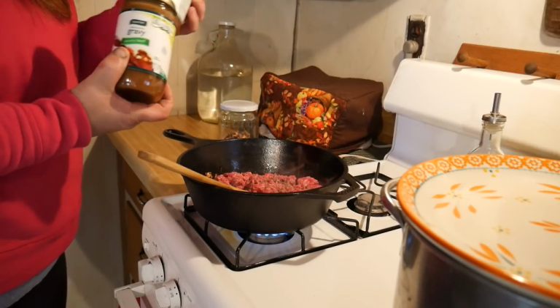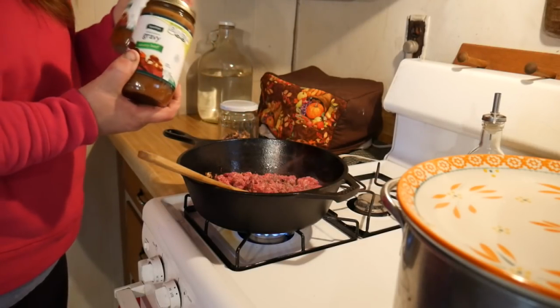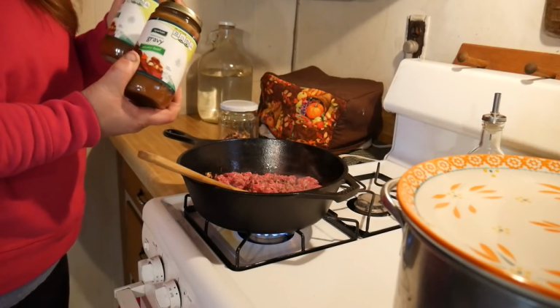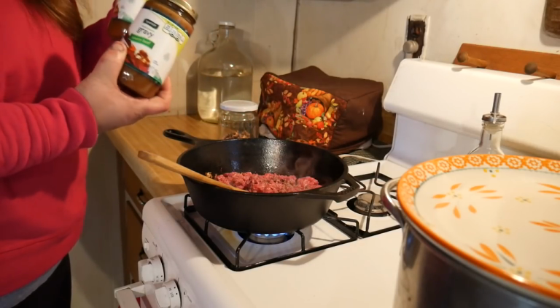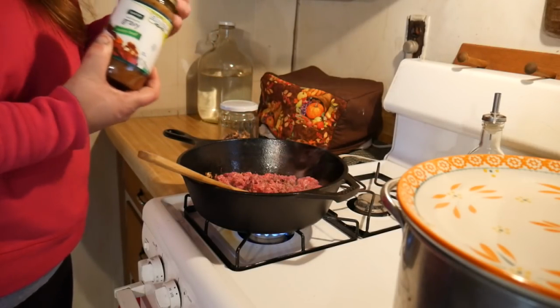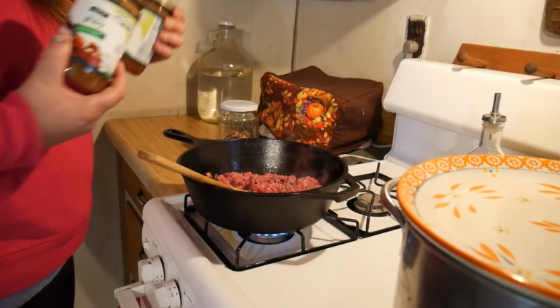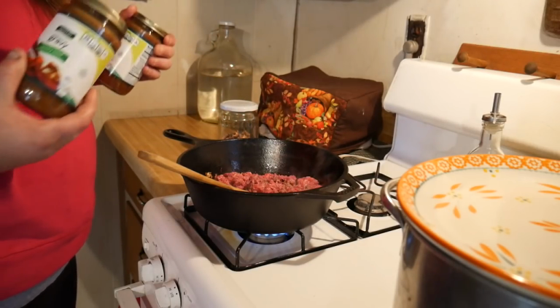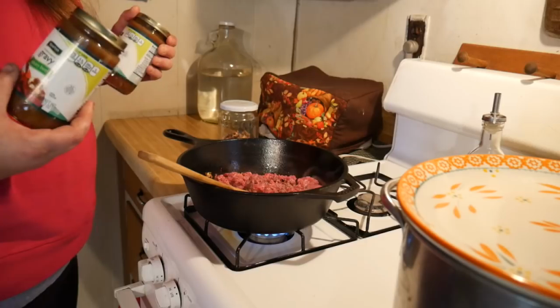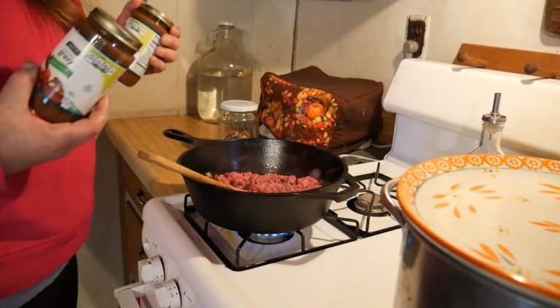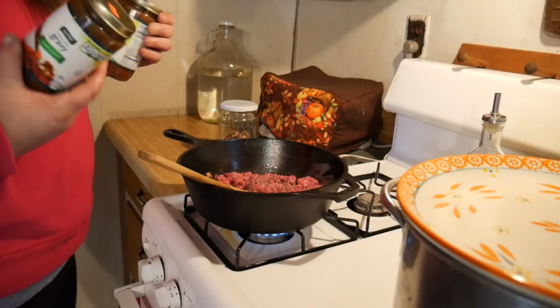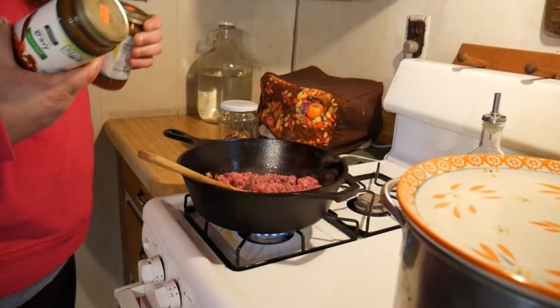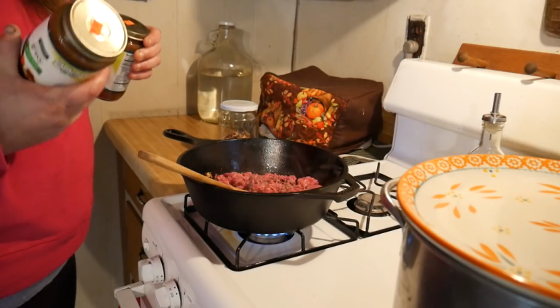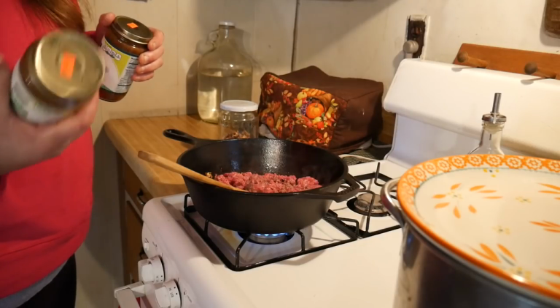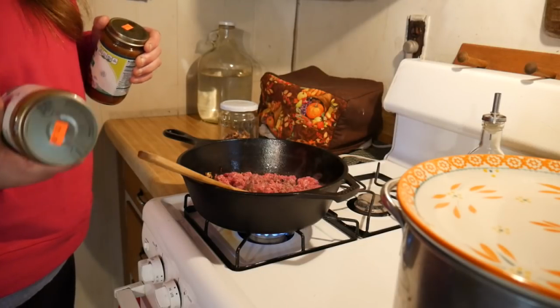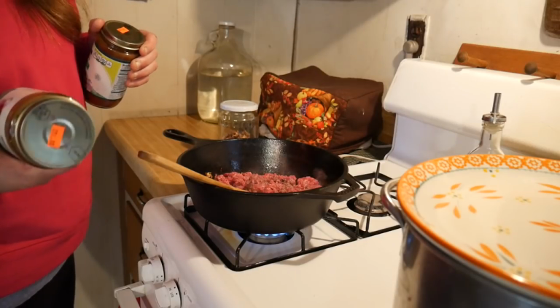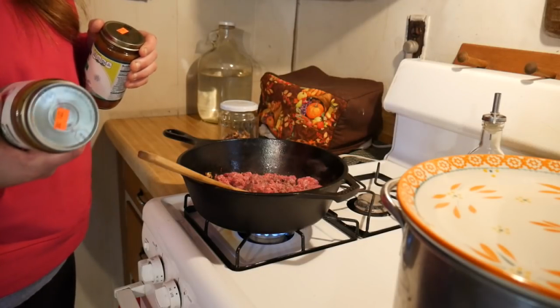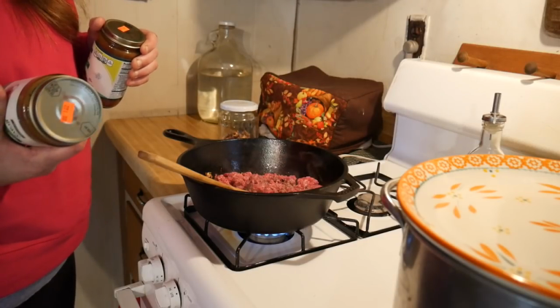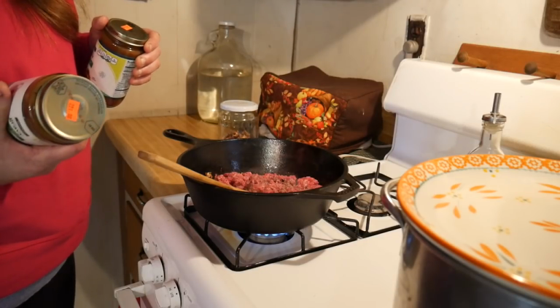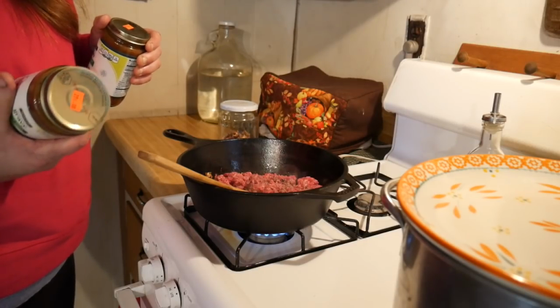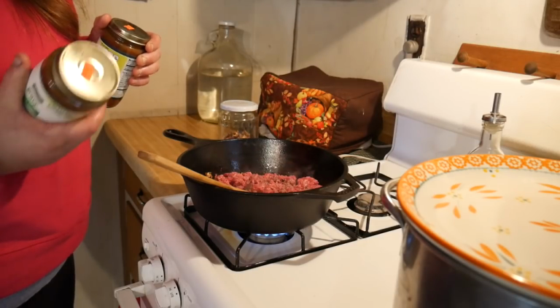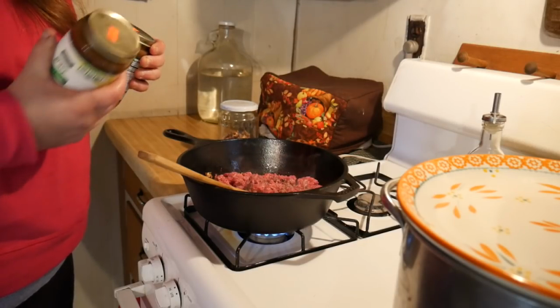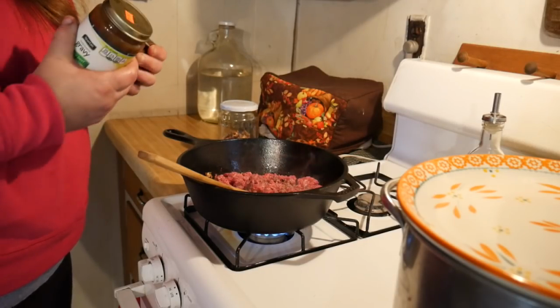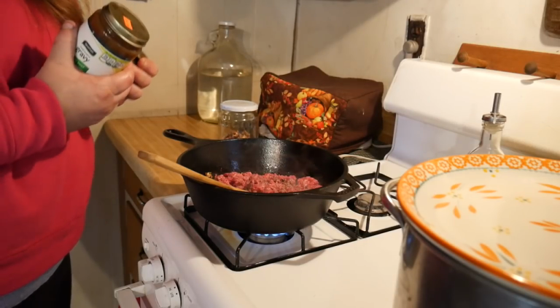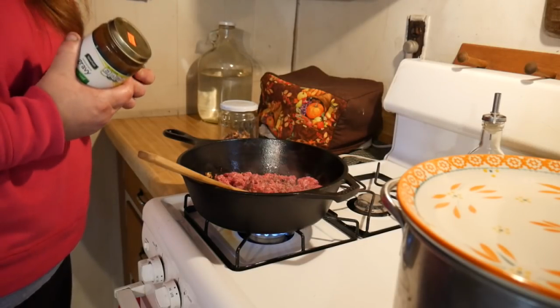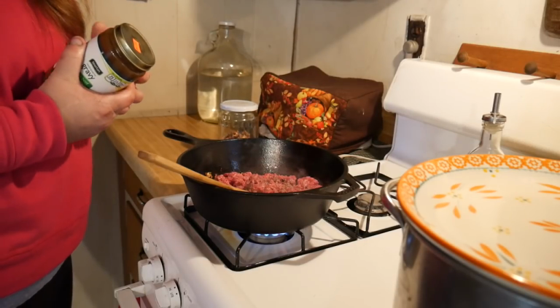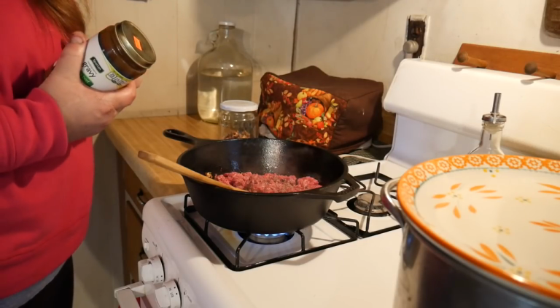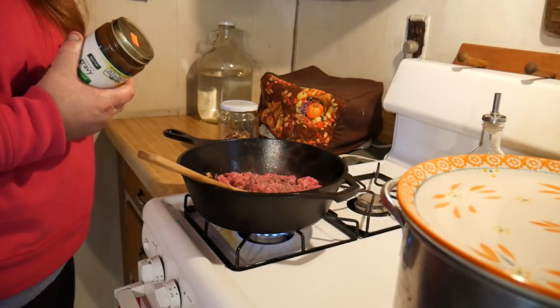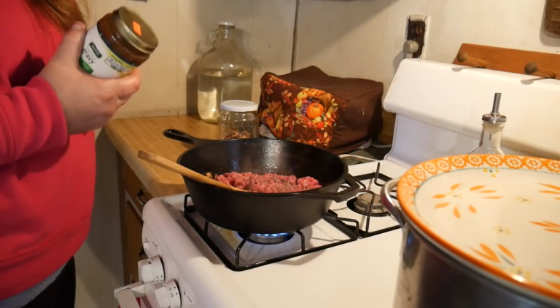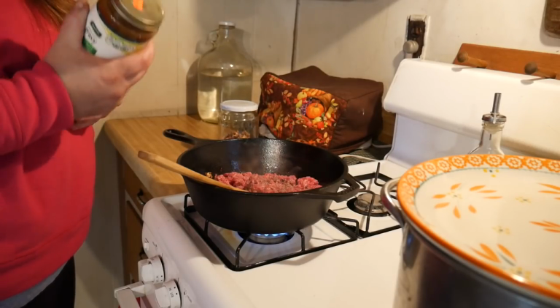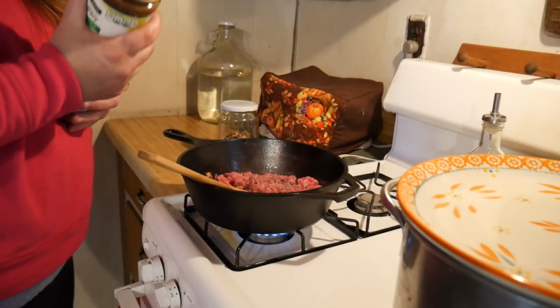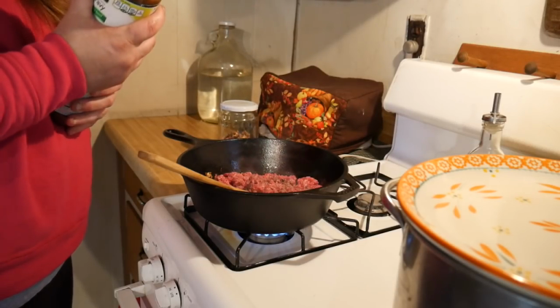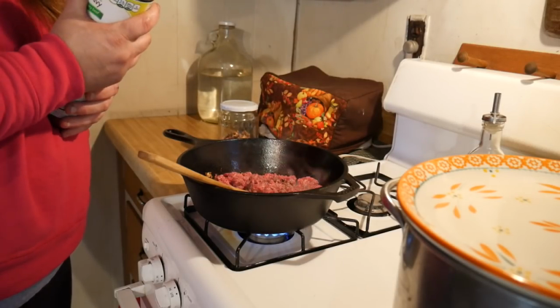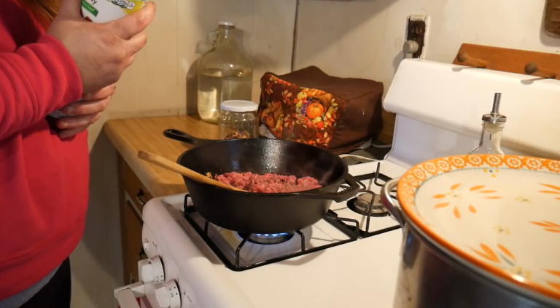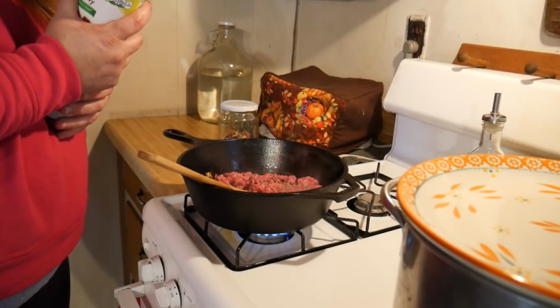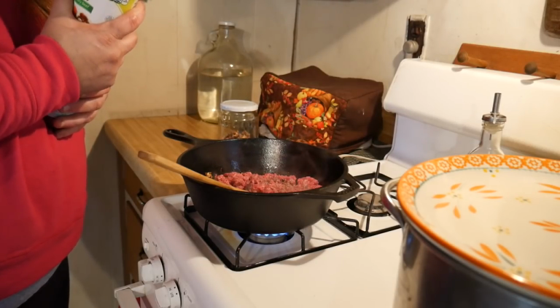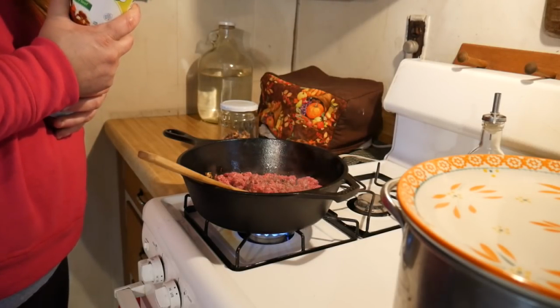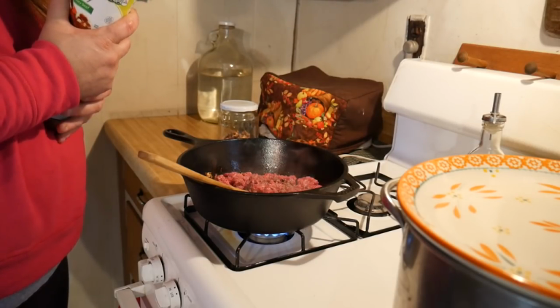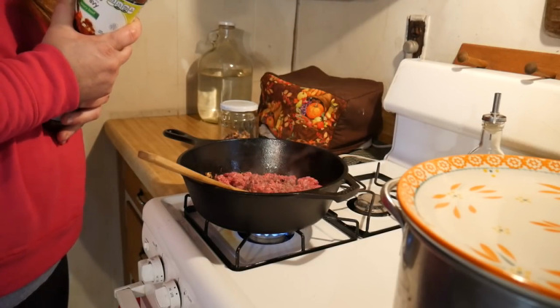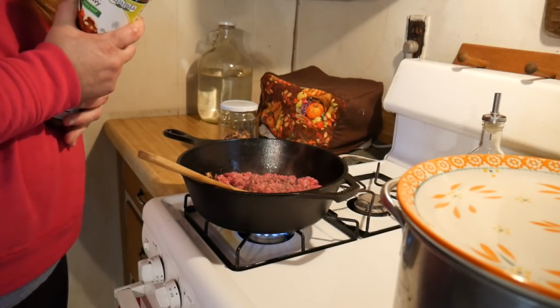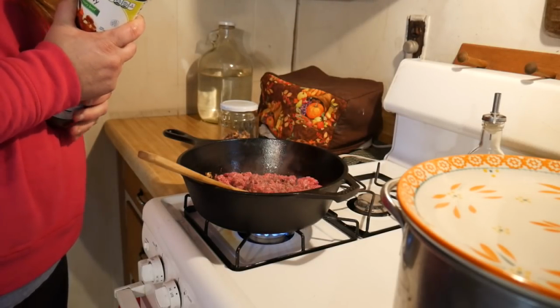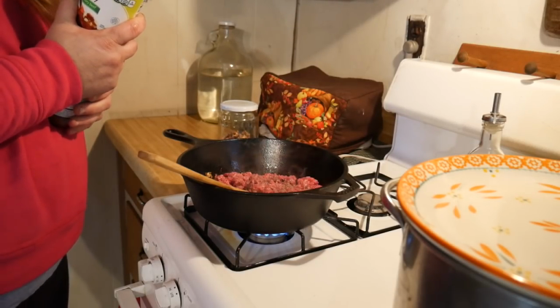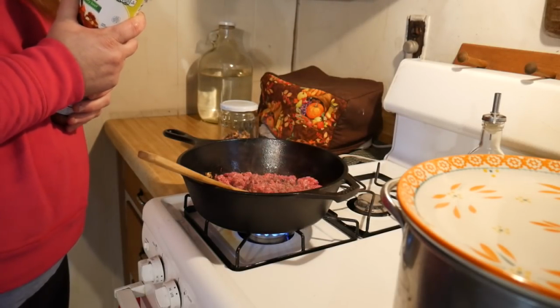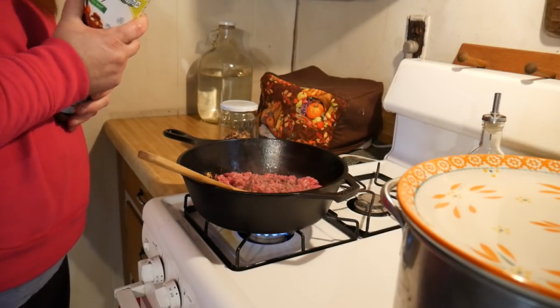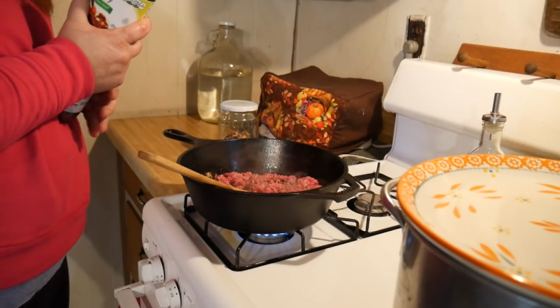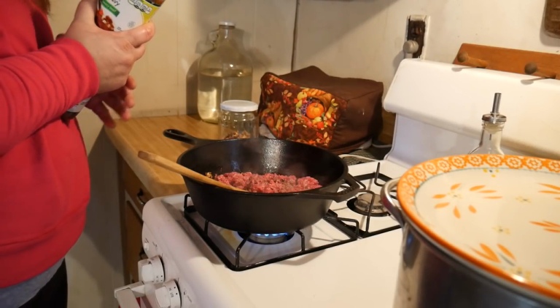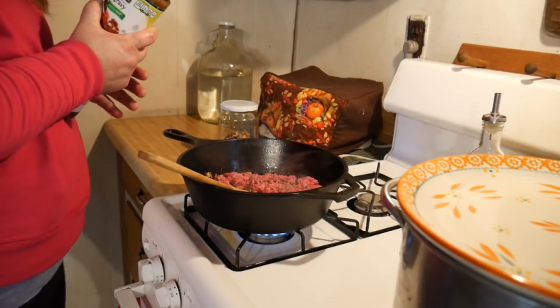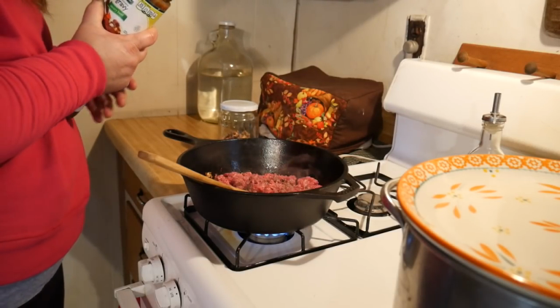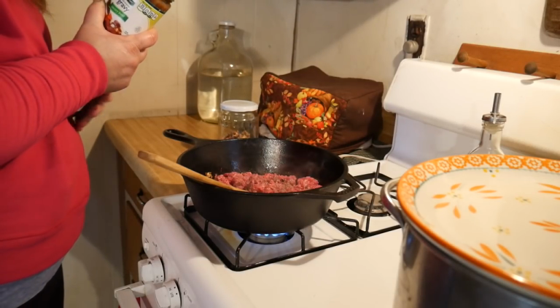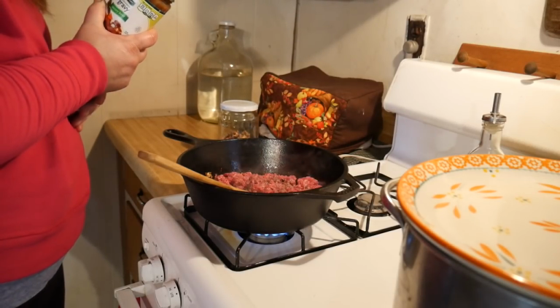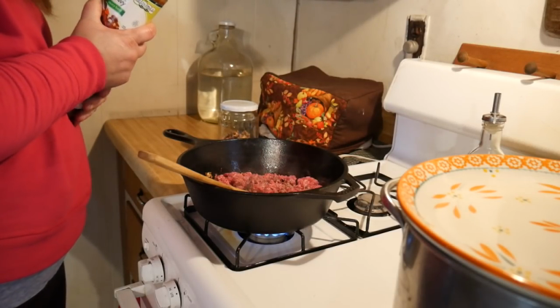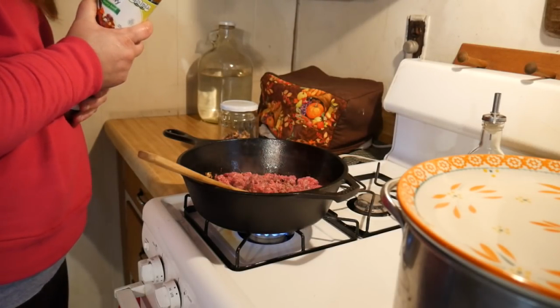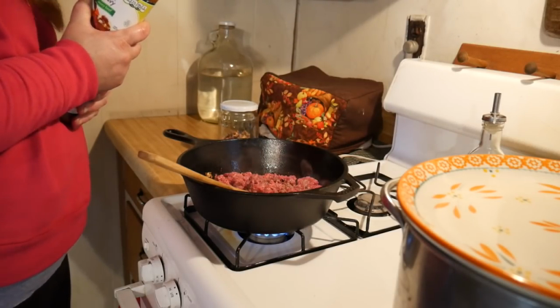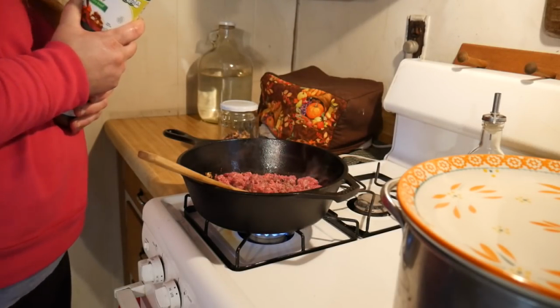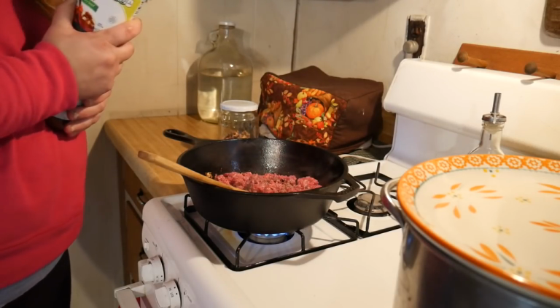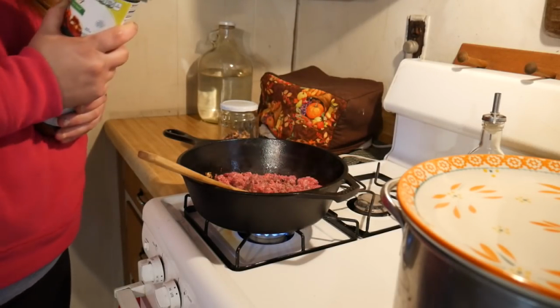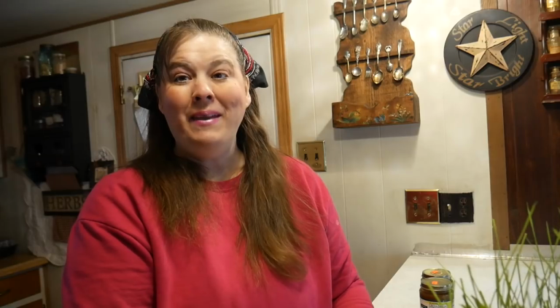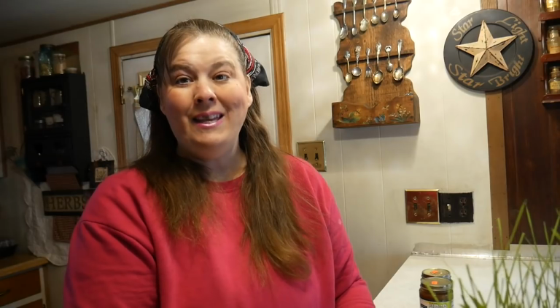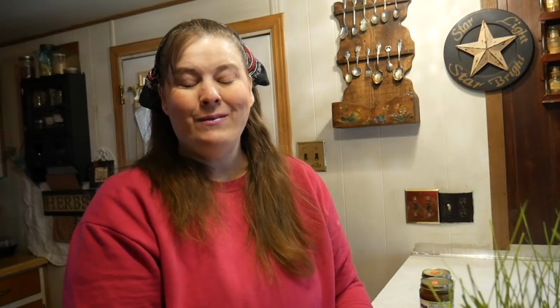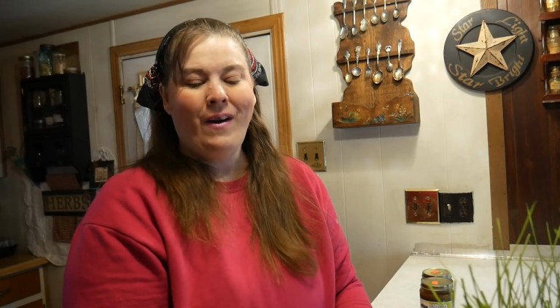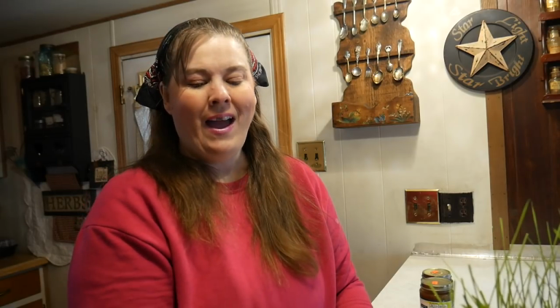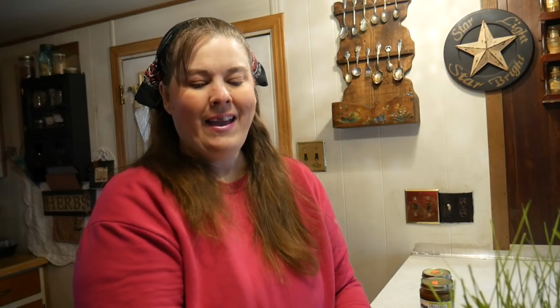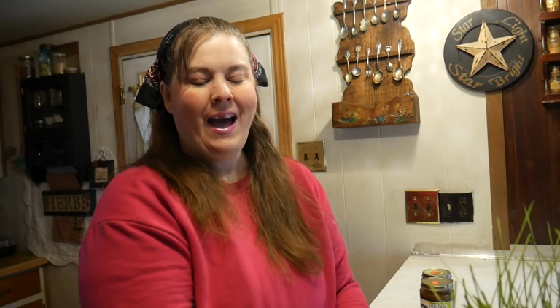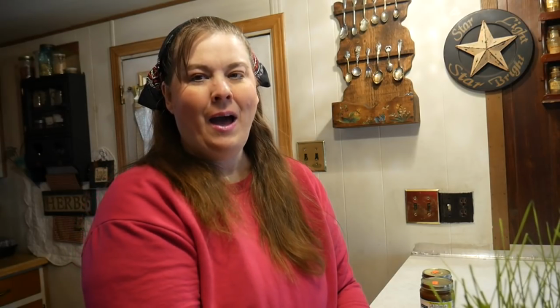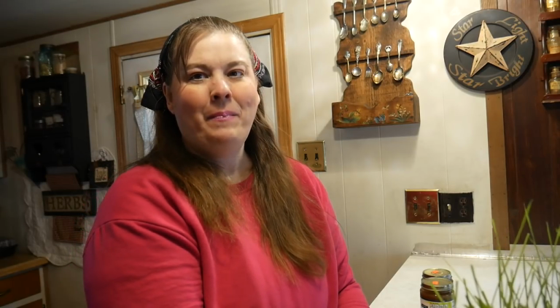We're going to assemble everything up and then I'll show you what it looks like in the Crock-Pot. The meat is frying up.